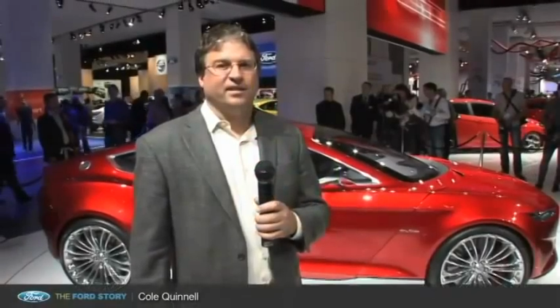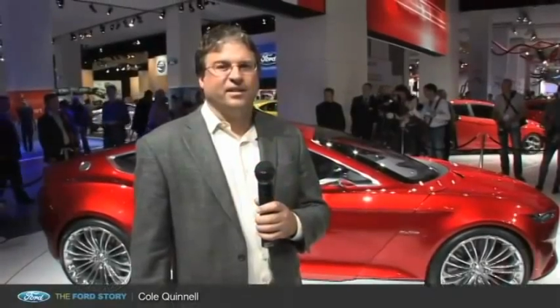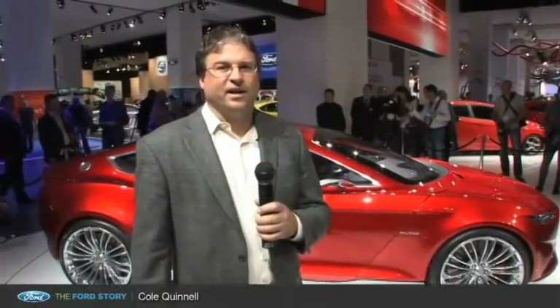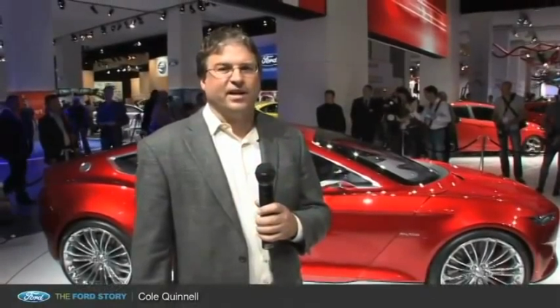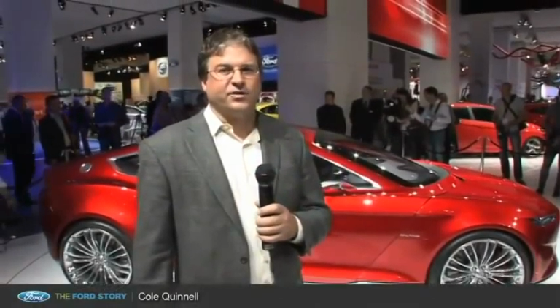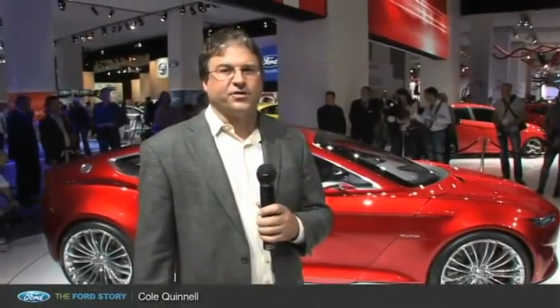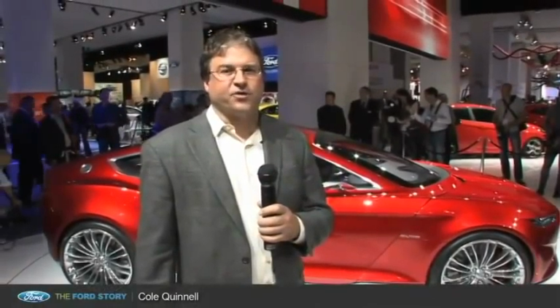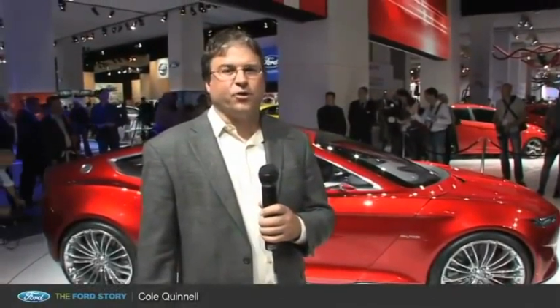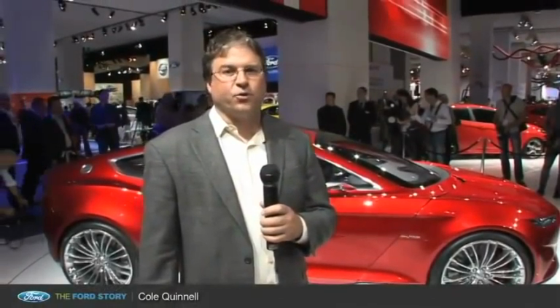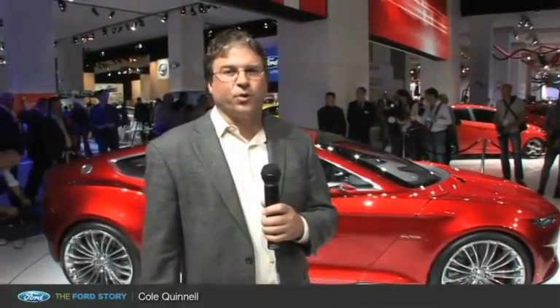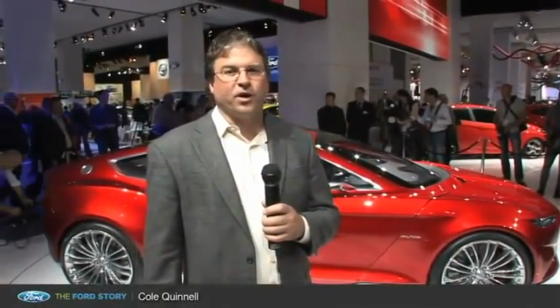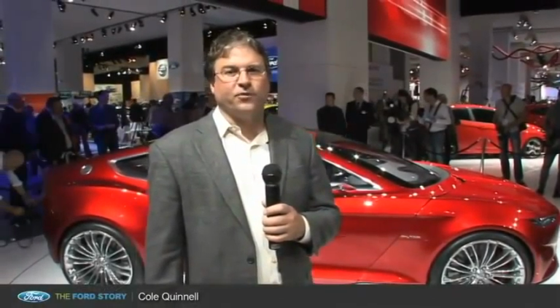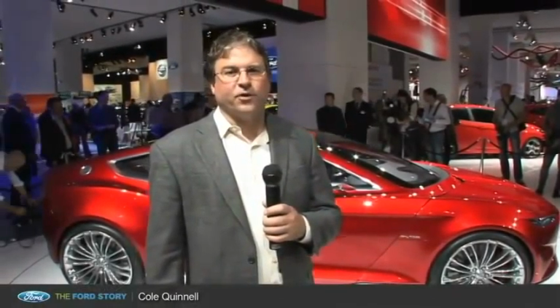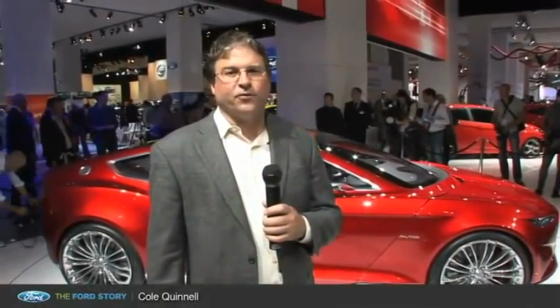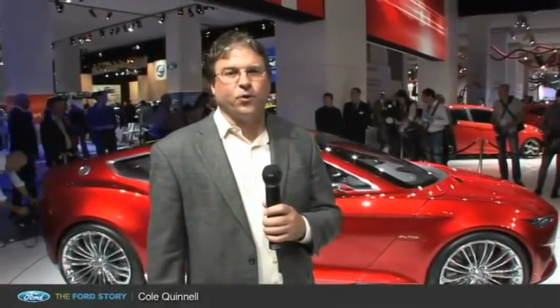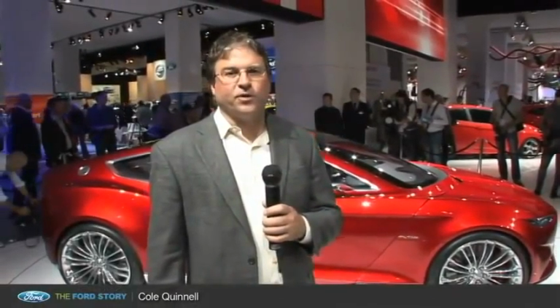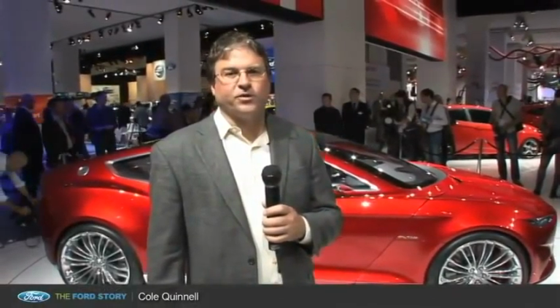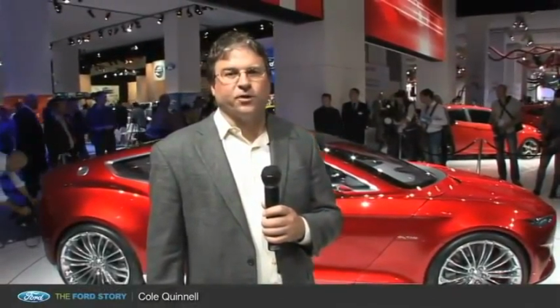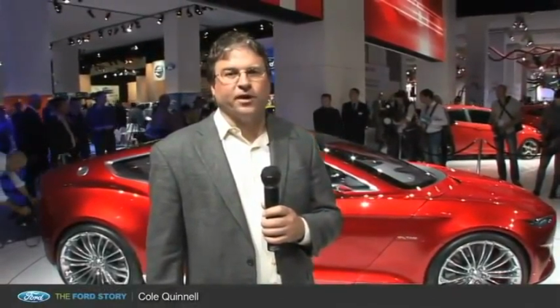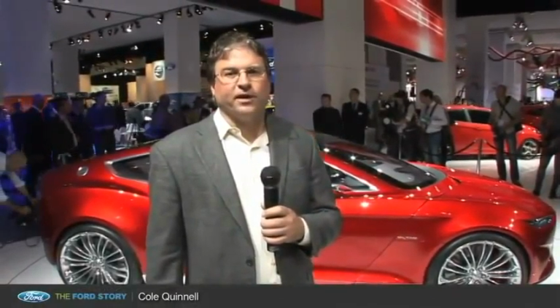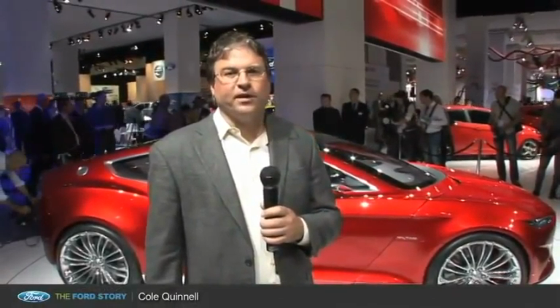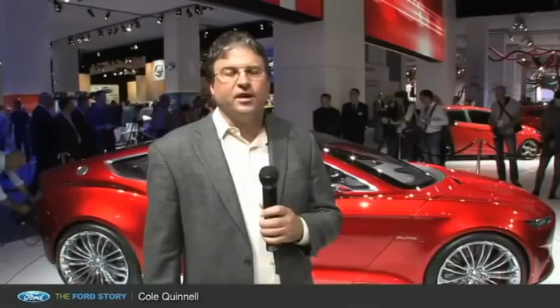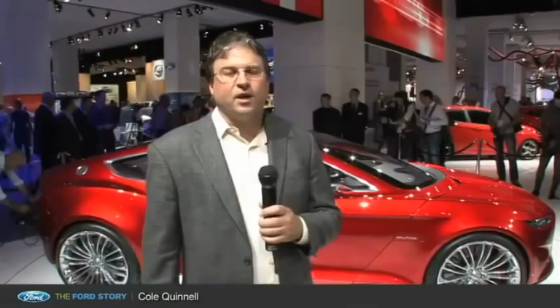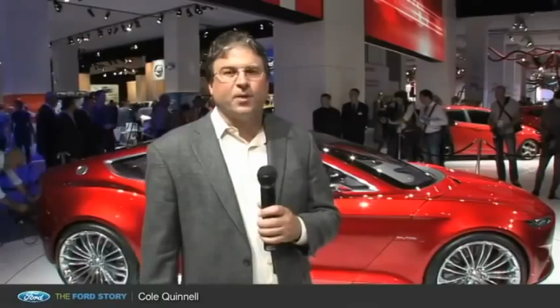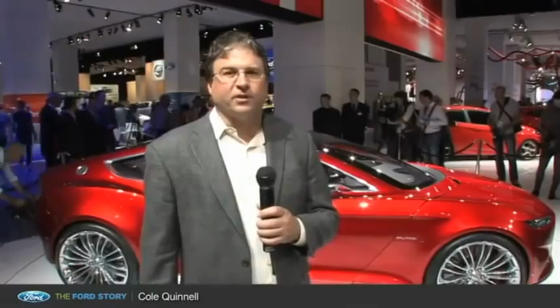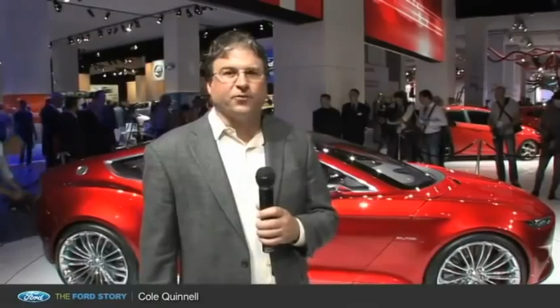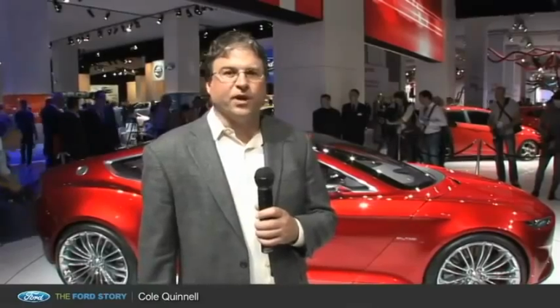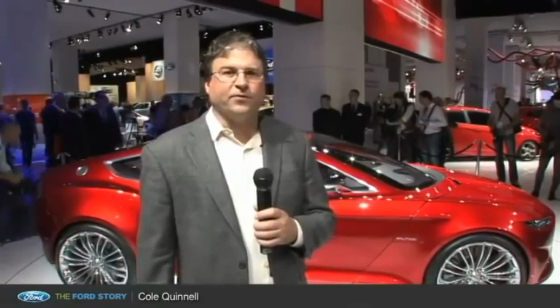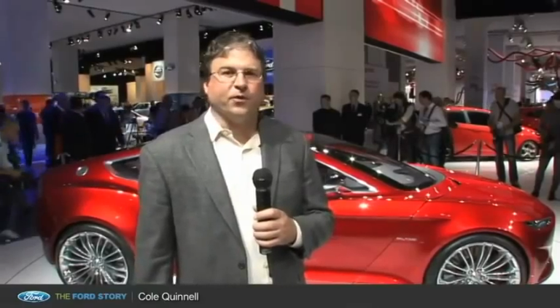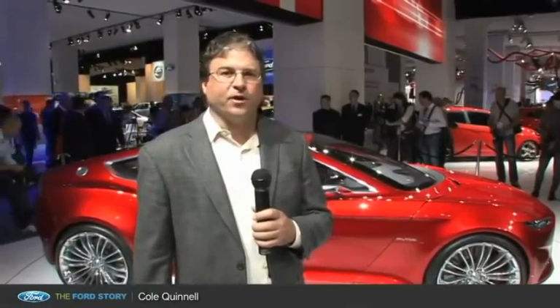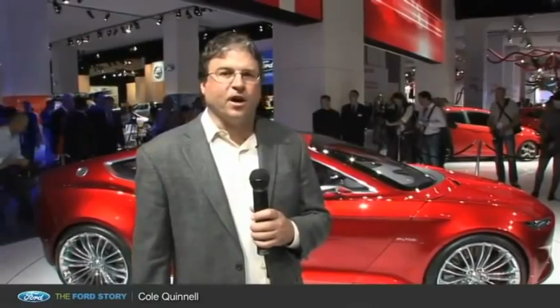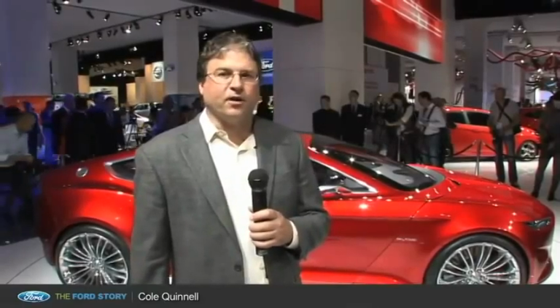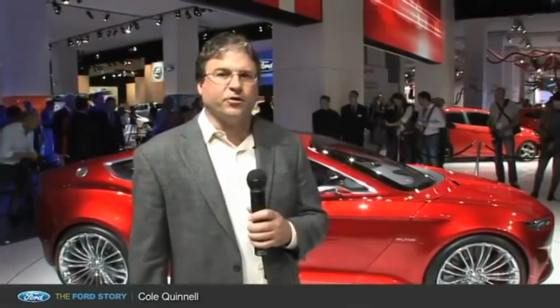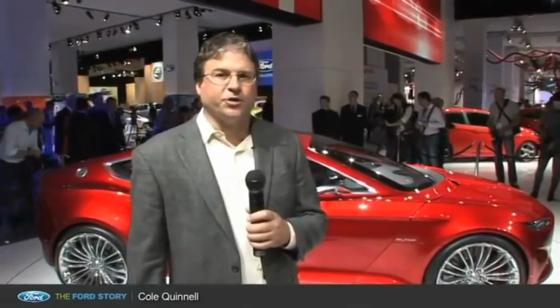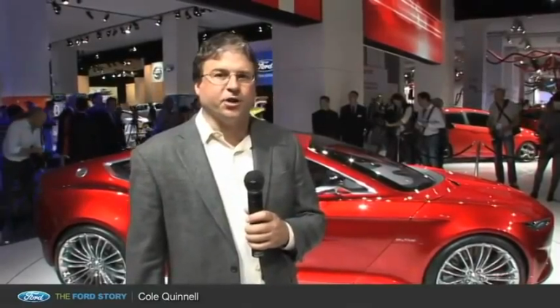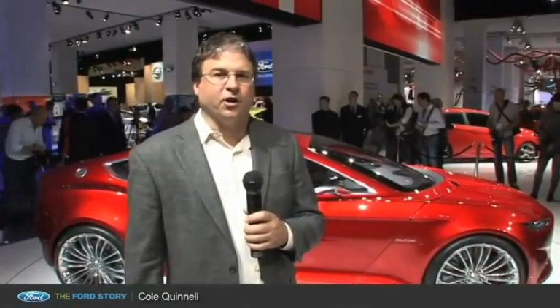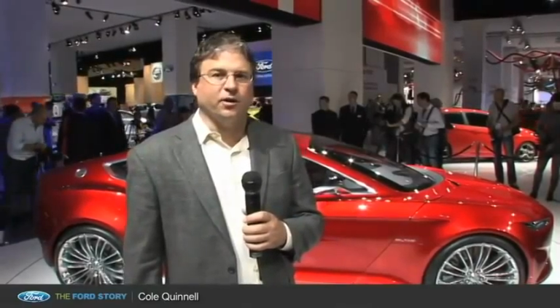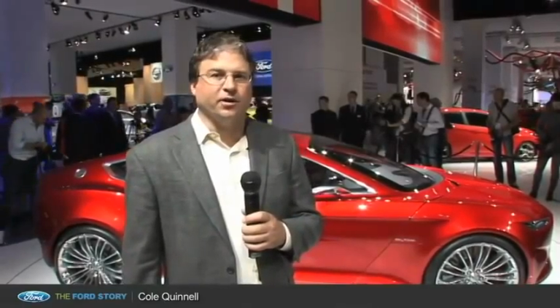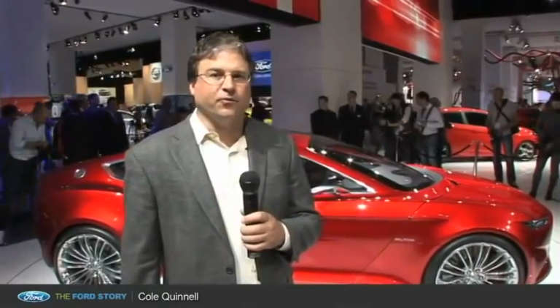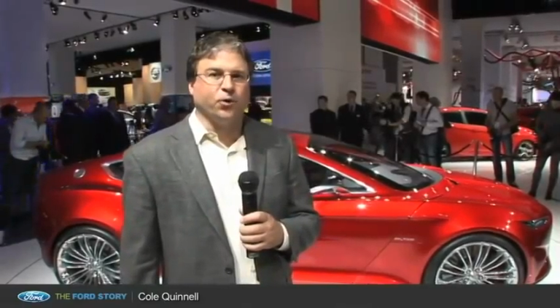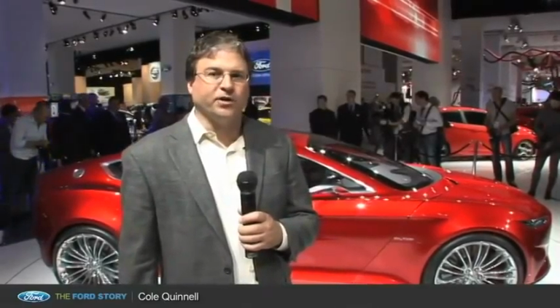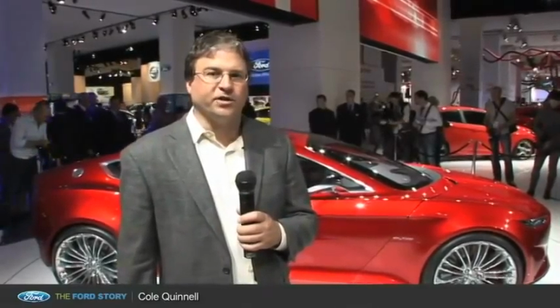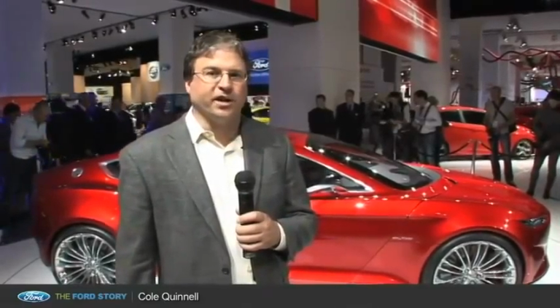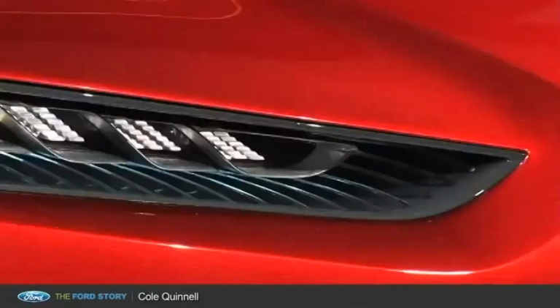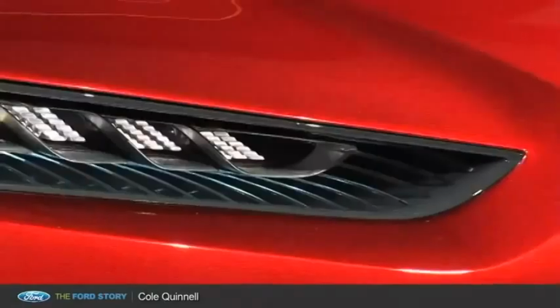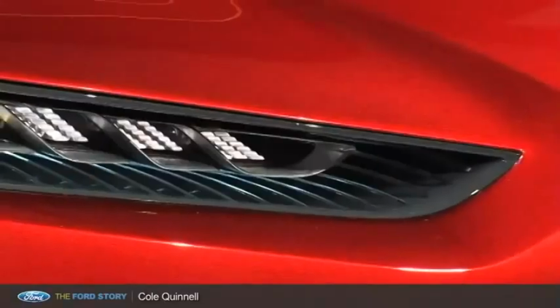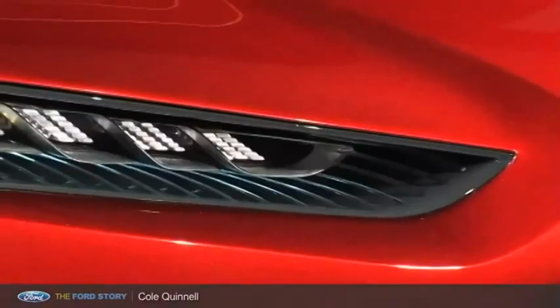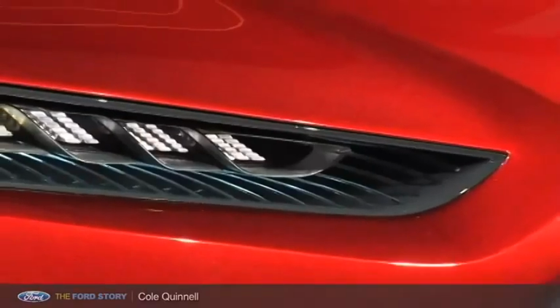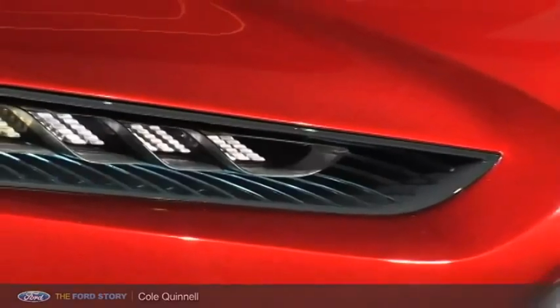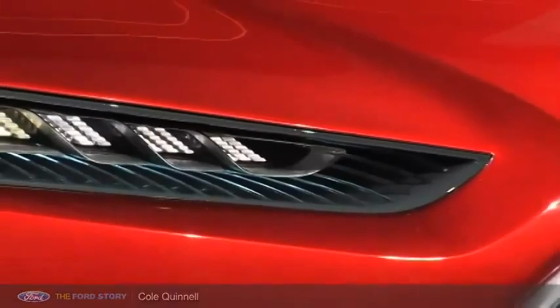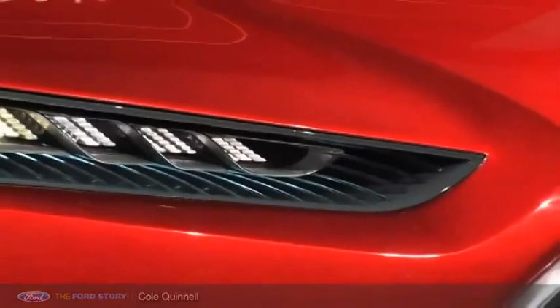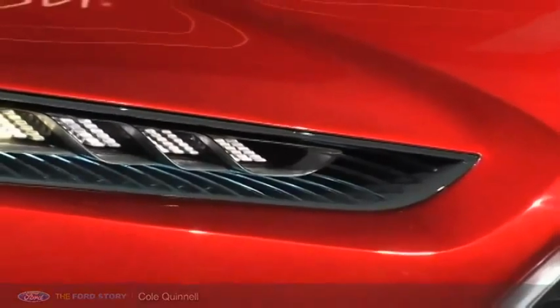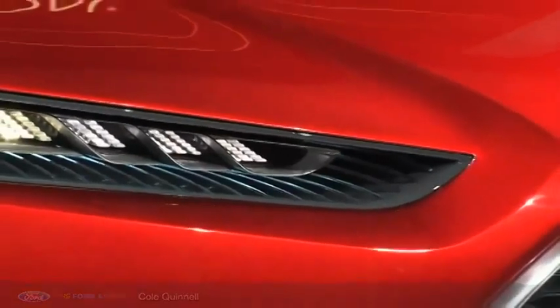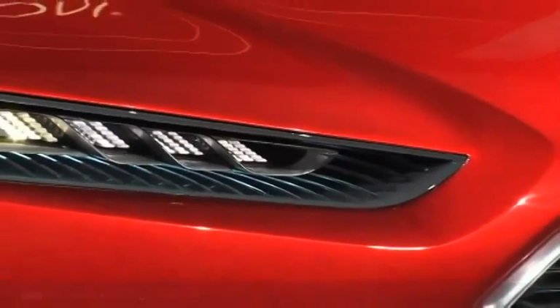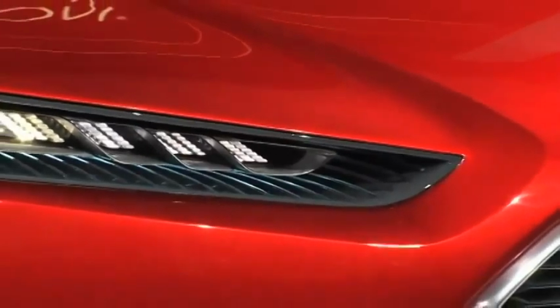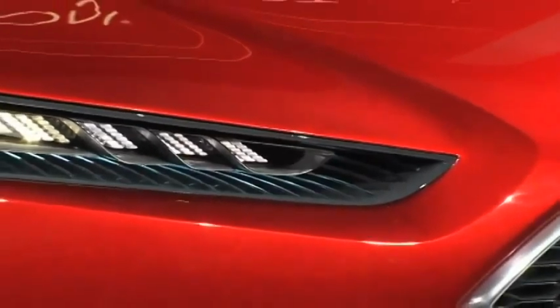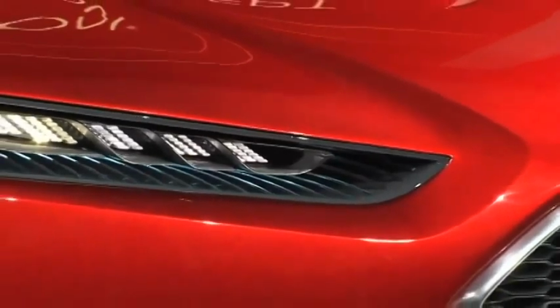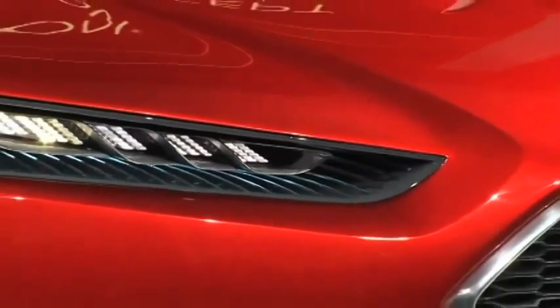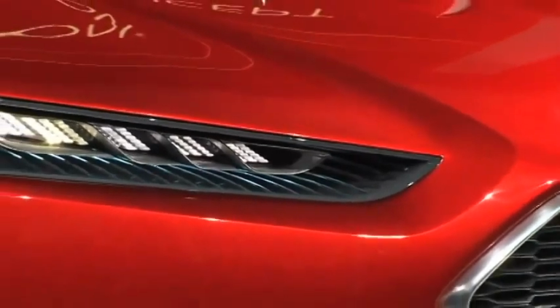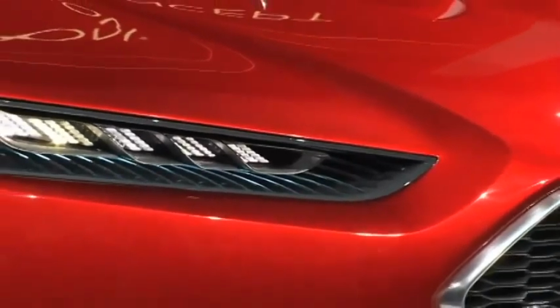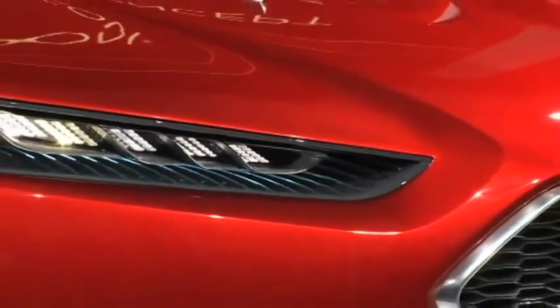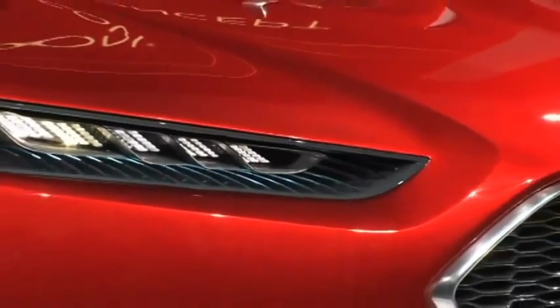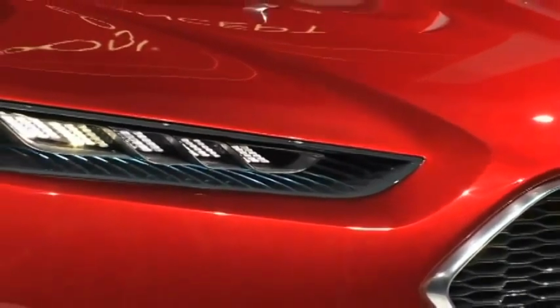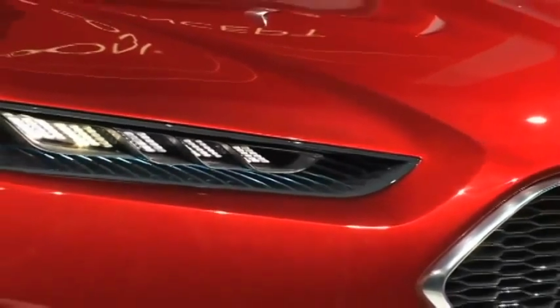Hi, this is Cole Quennell for the Ford Story. I'm at the Frankfurt Auto Show in the Ford stand, and there's been quite a bit of action here today.